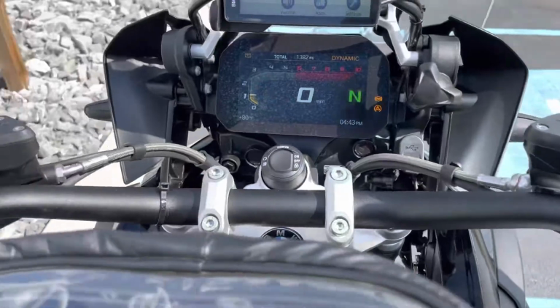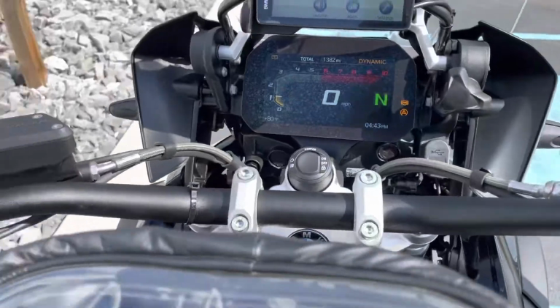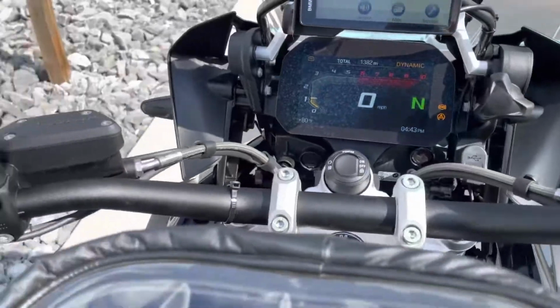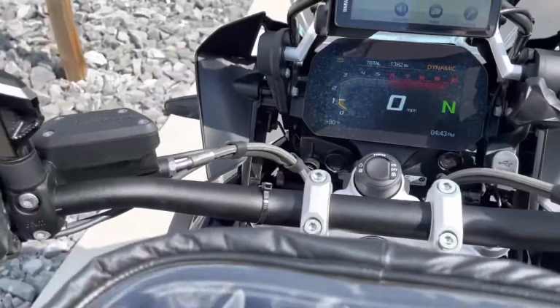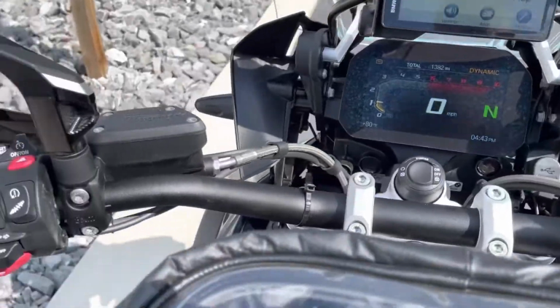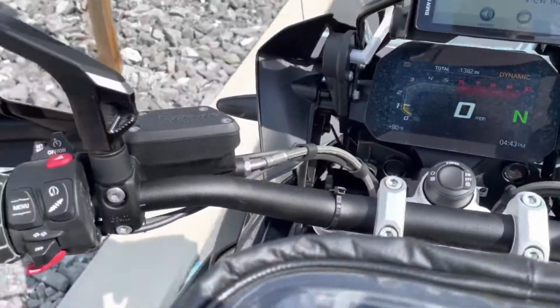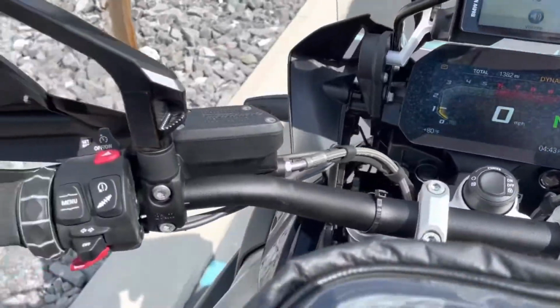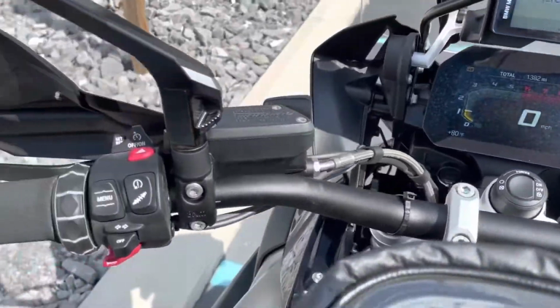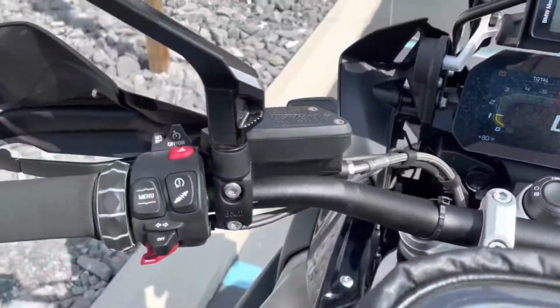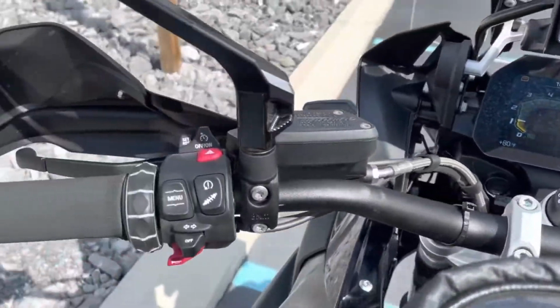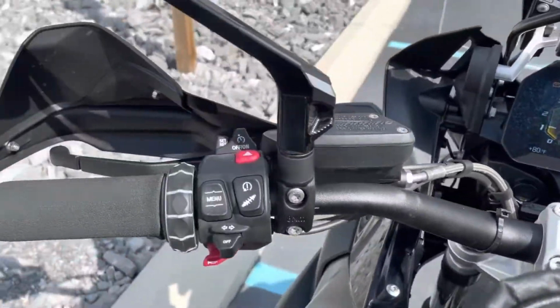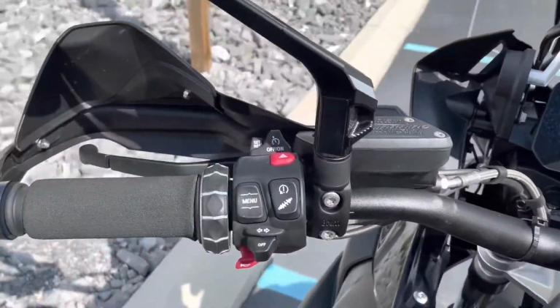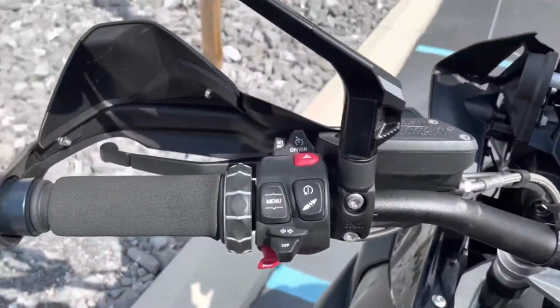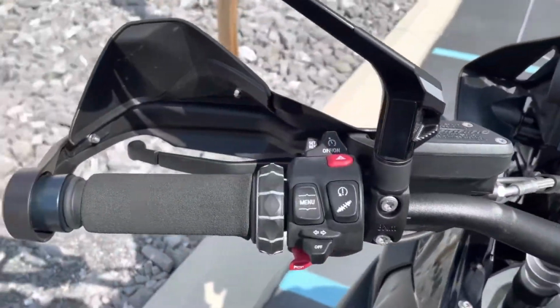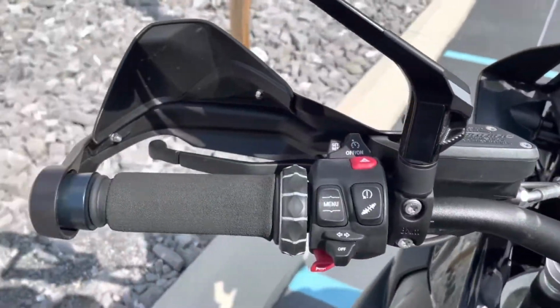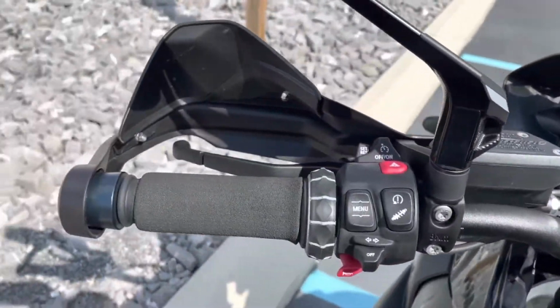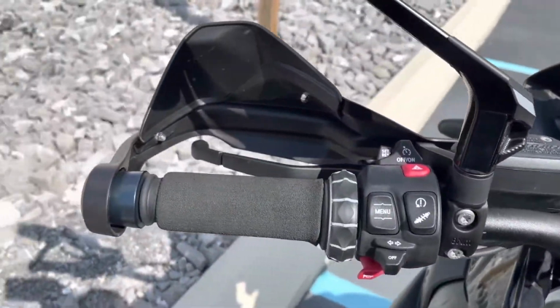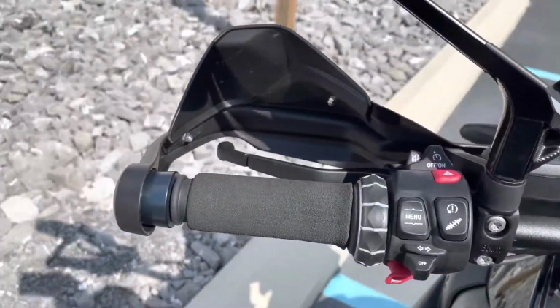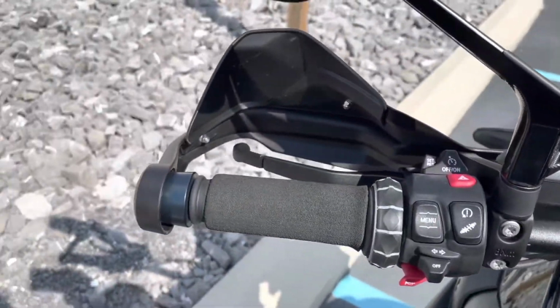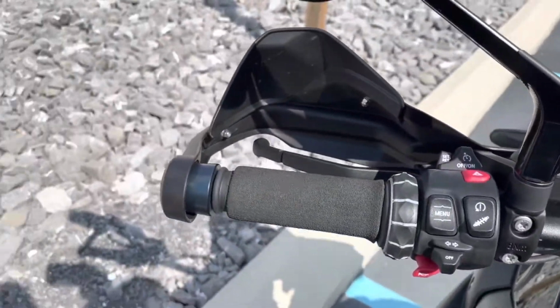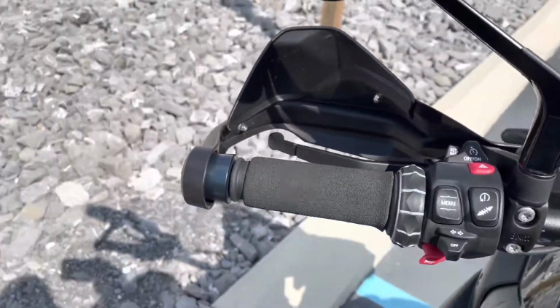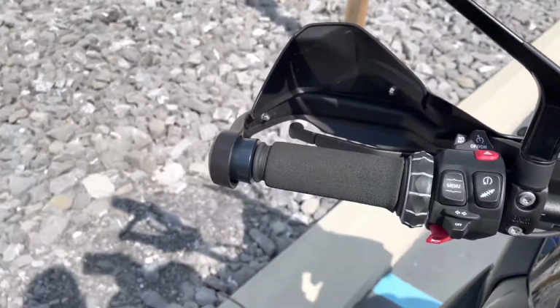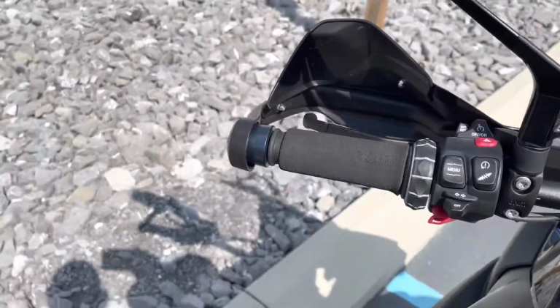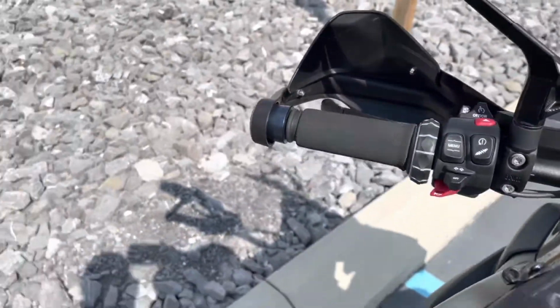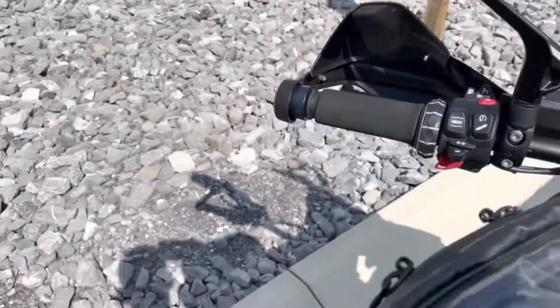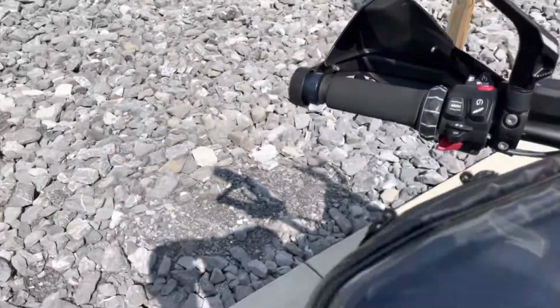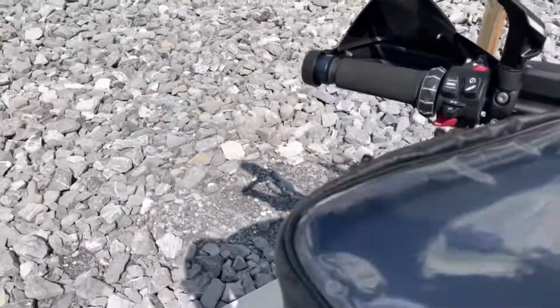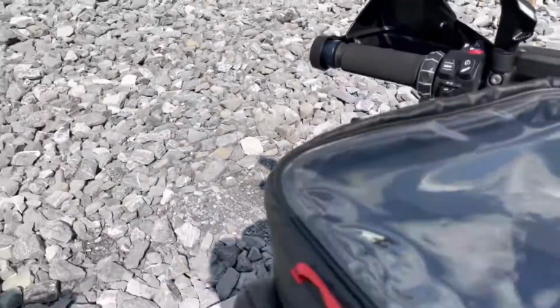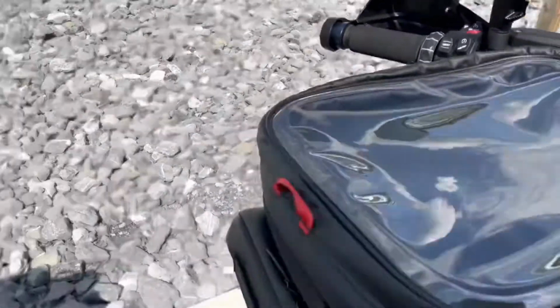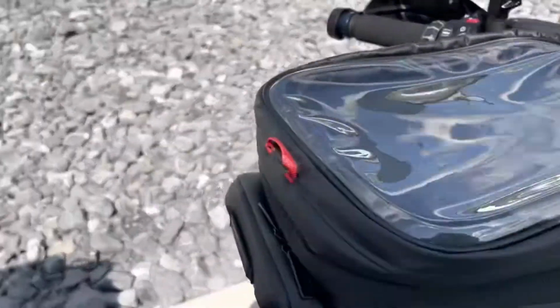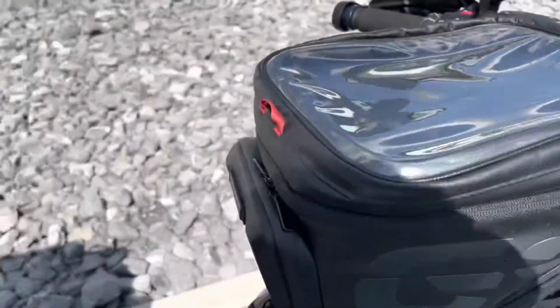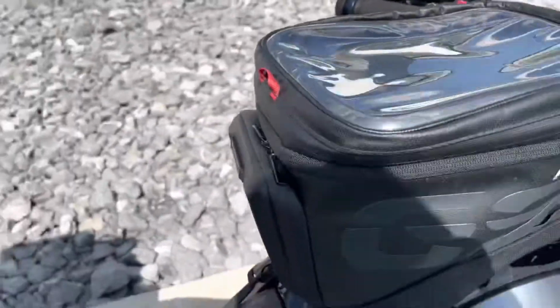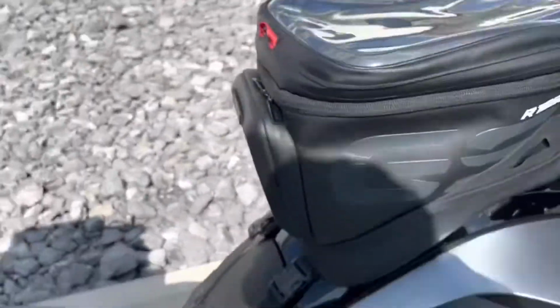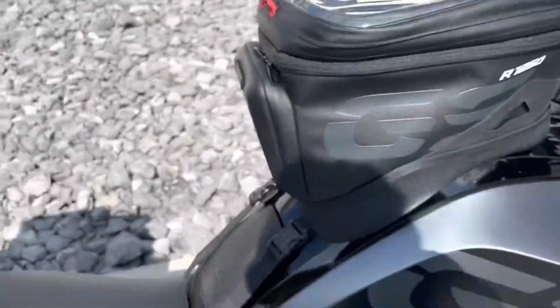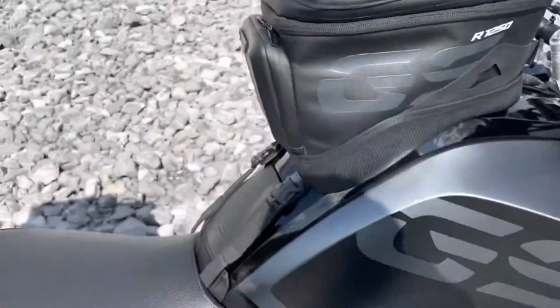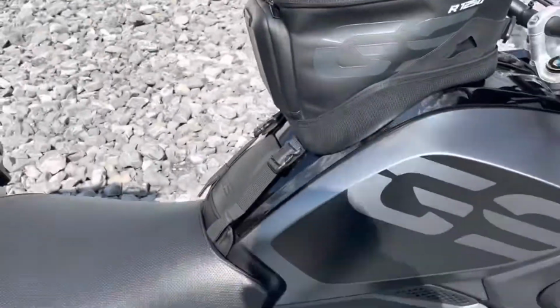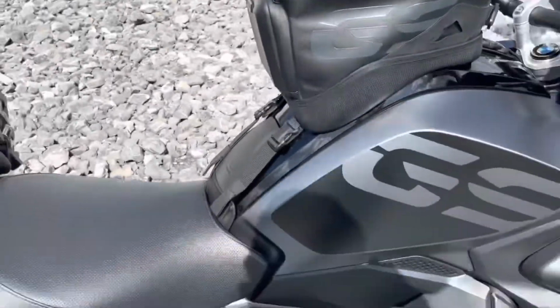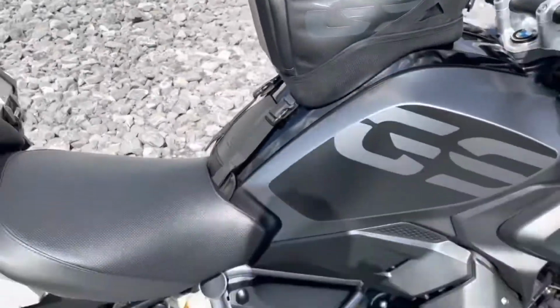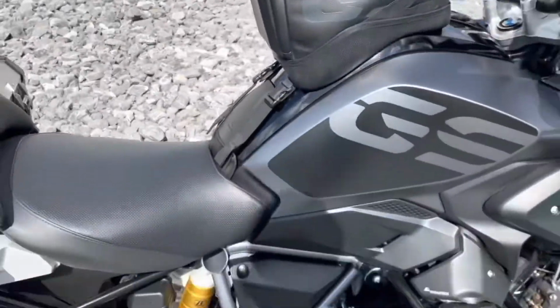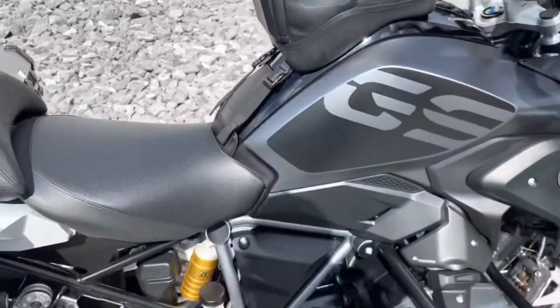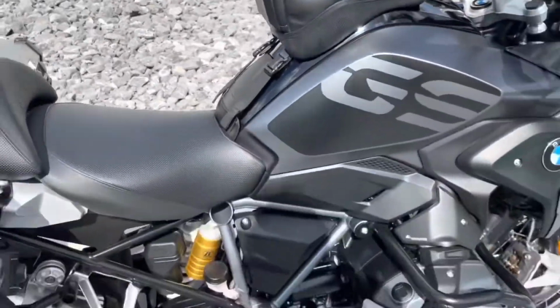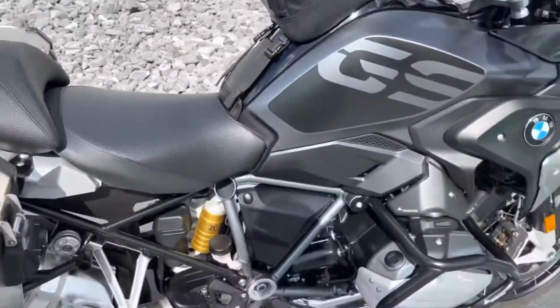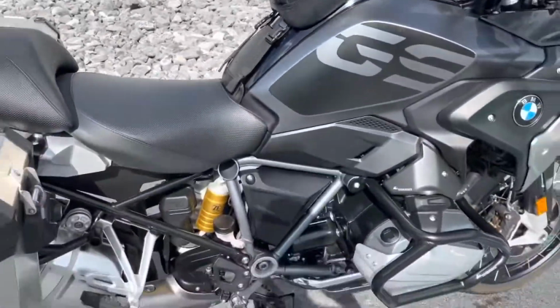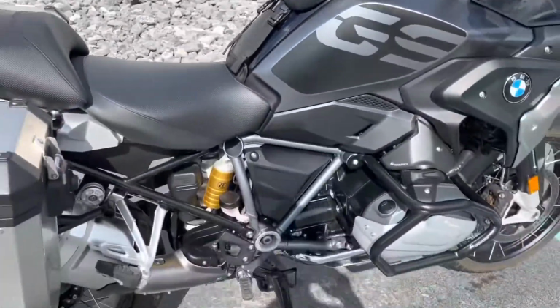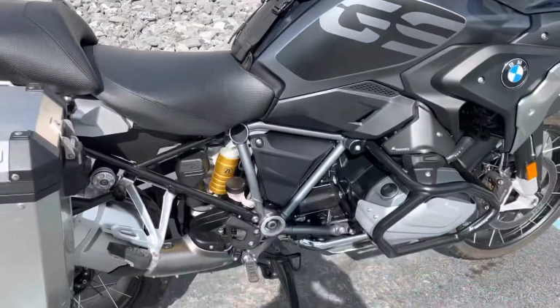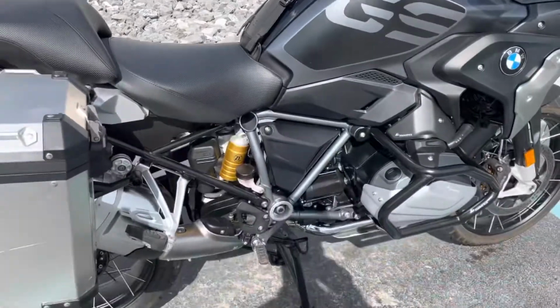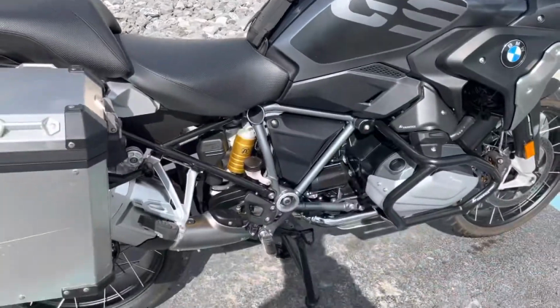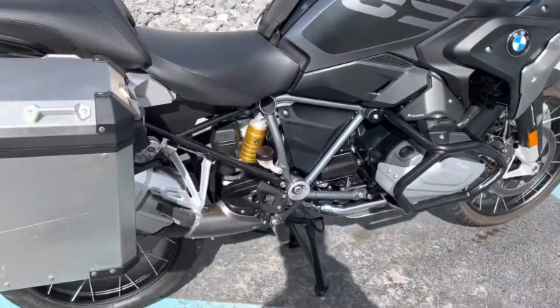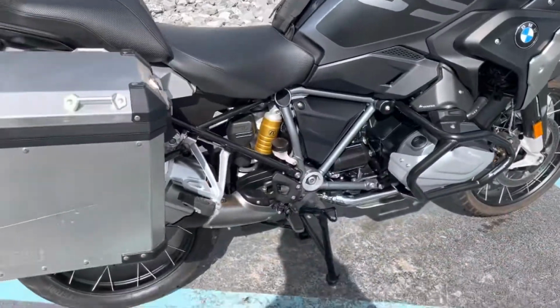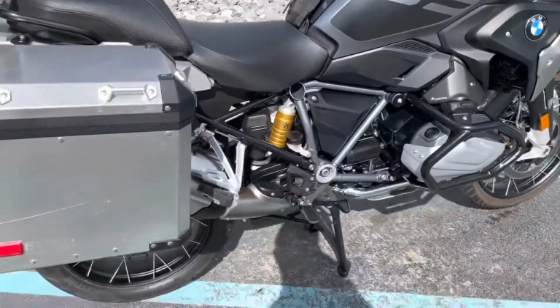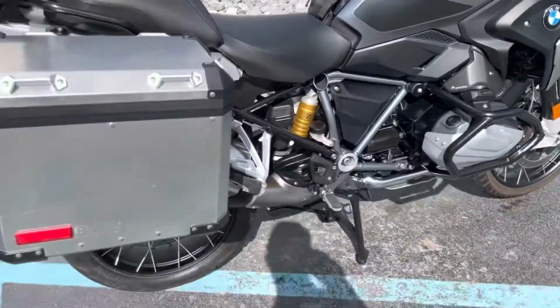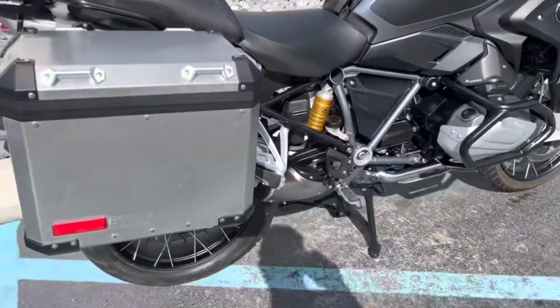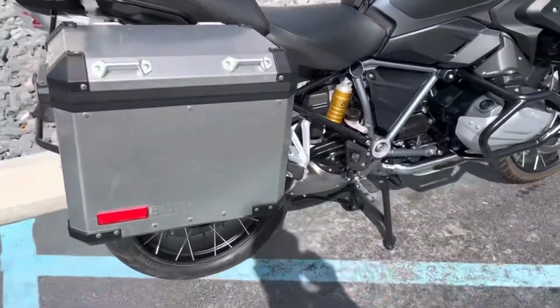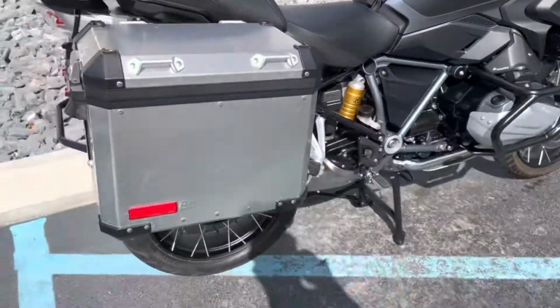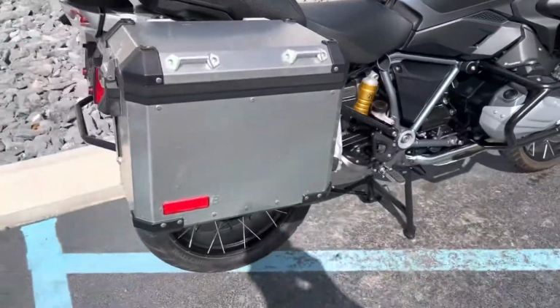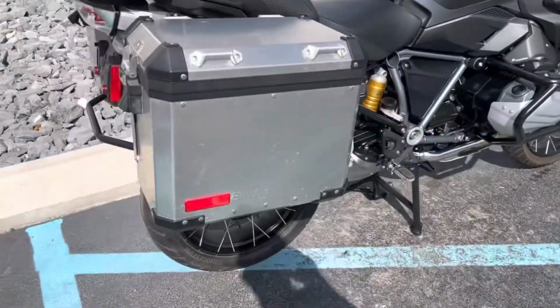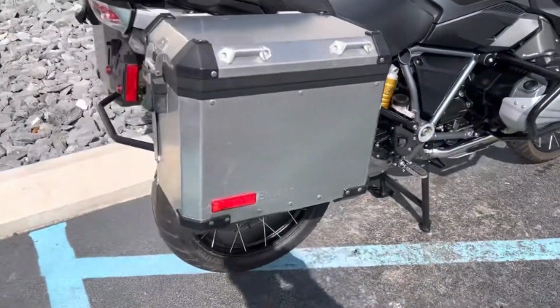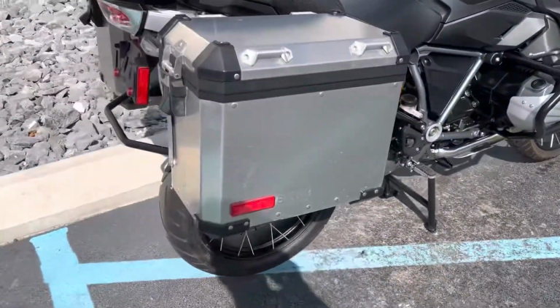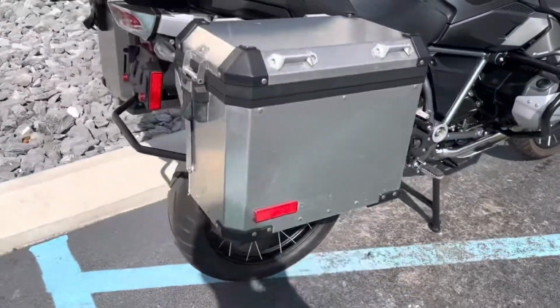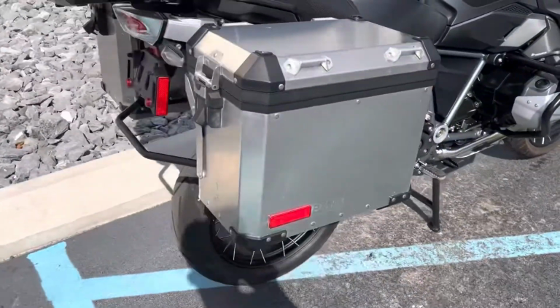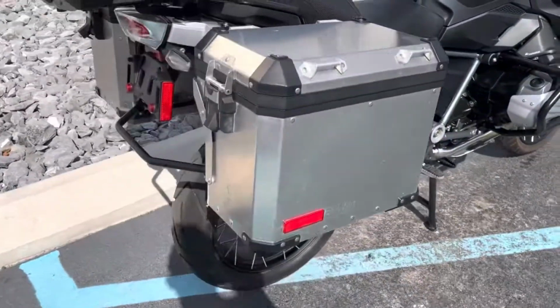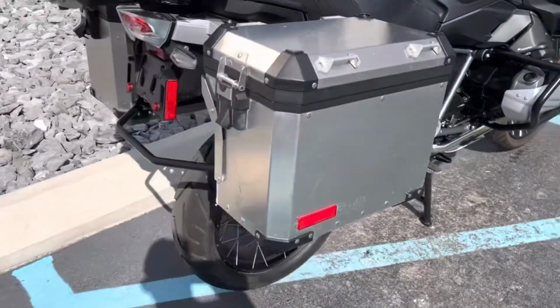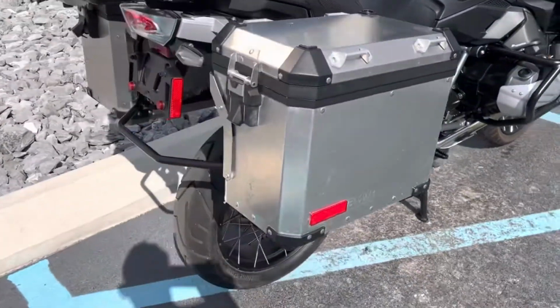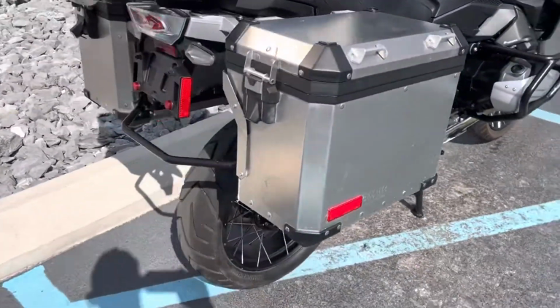BMW factory warranty, good until June of 2024 — so almost two full years of factory warranty life remaining.